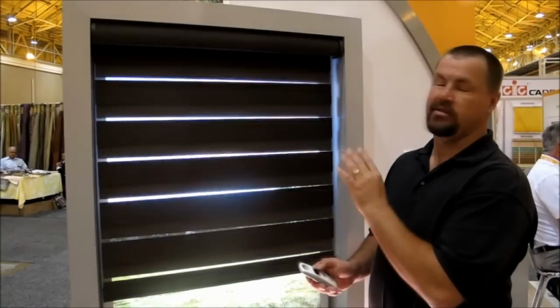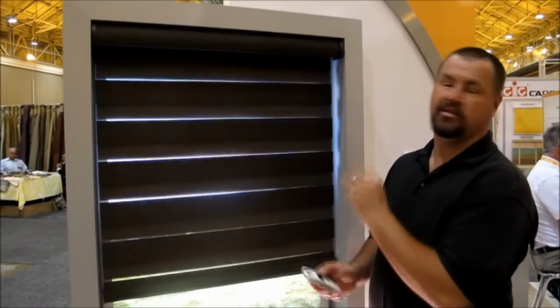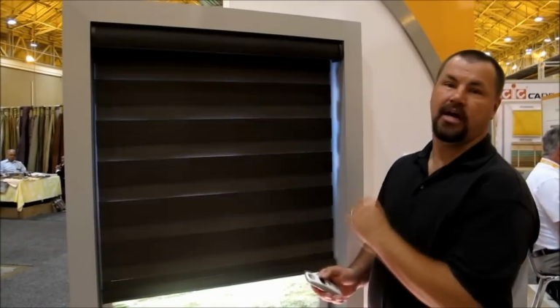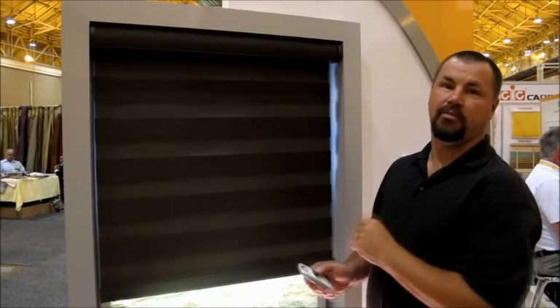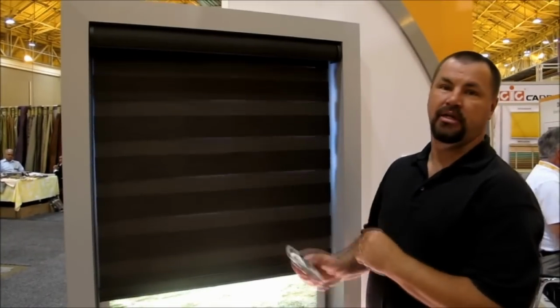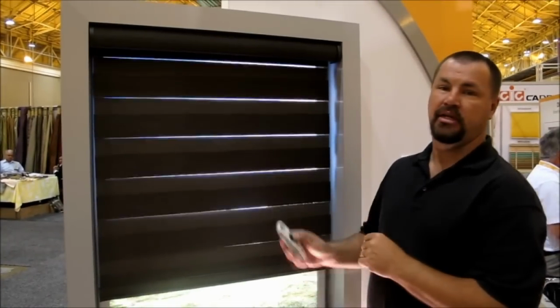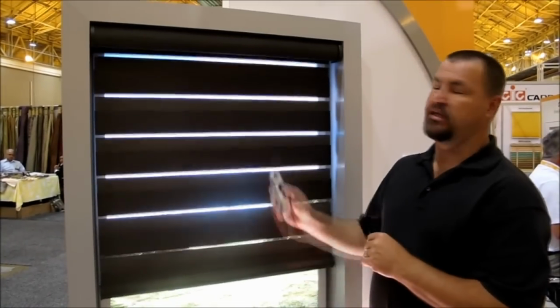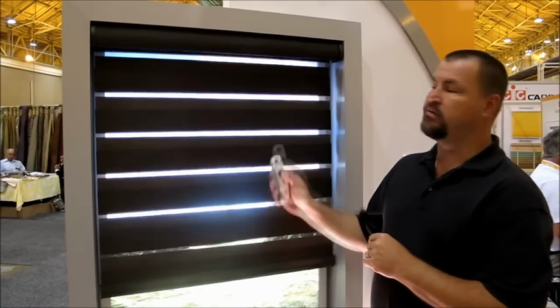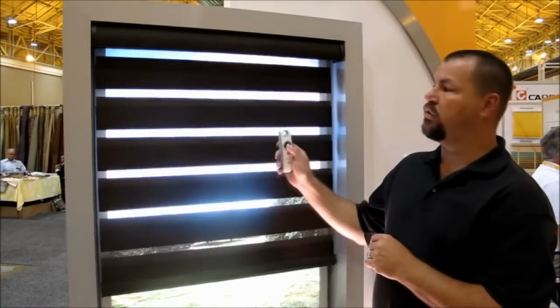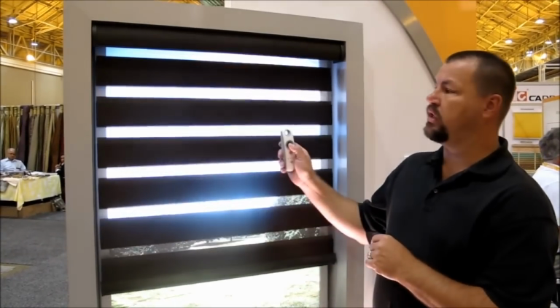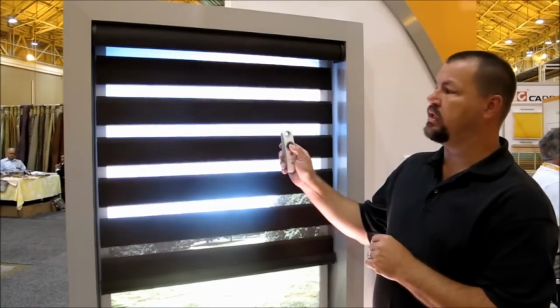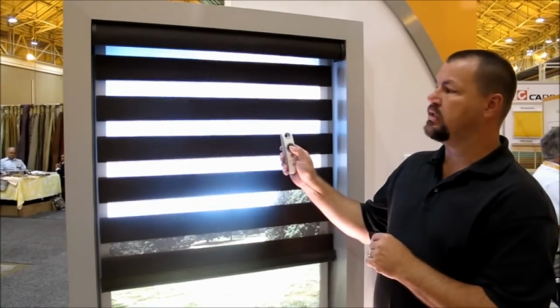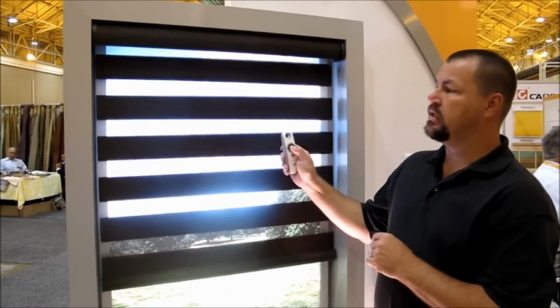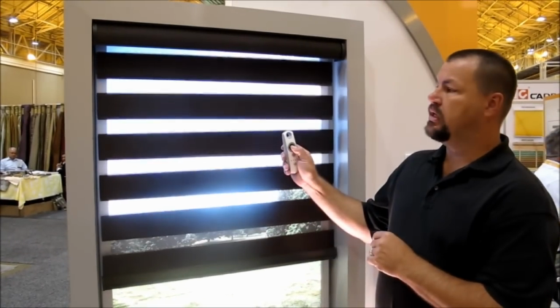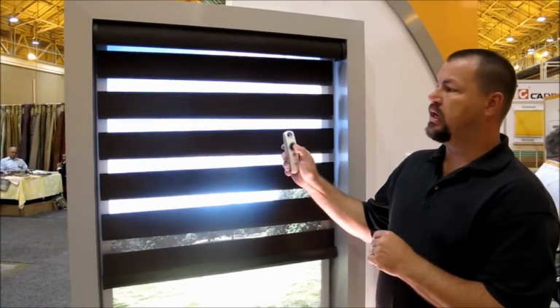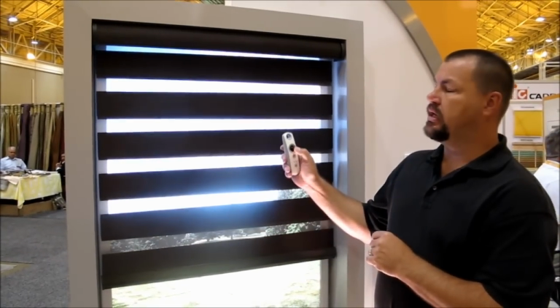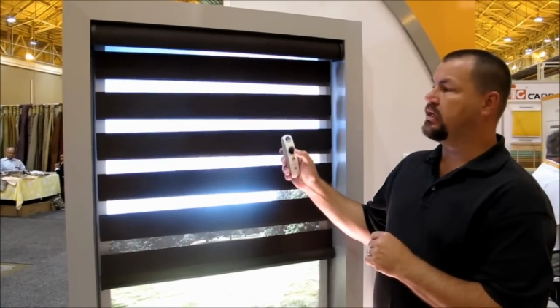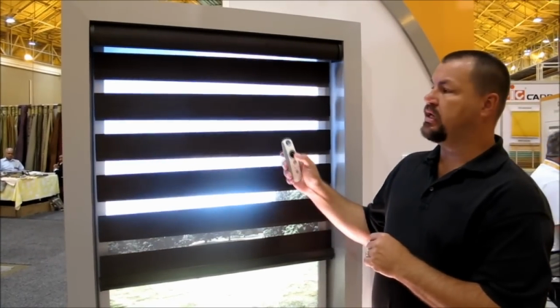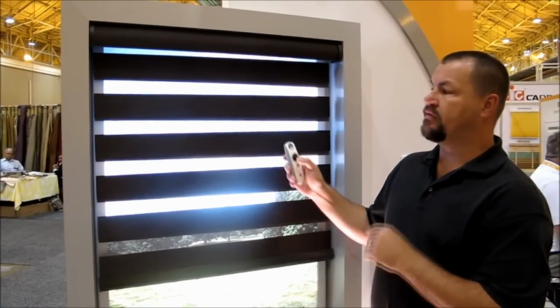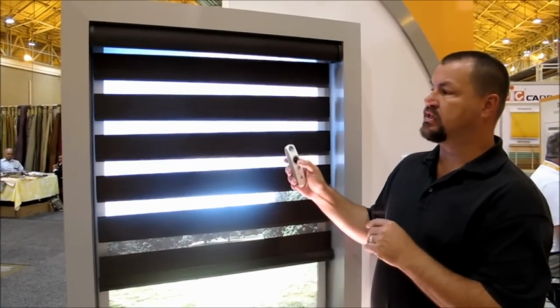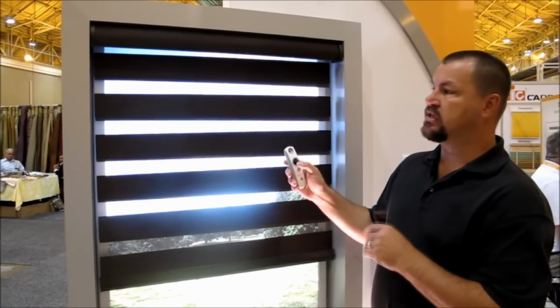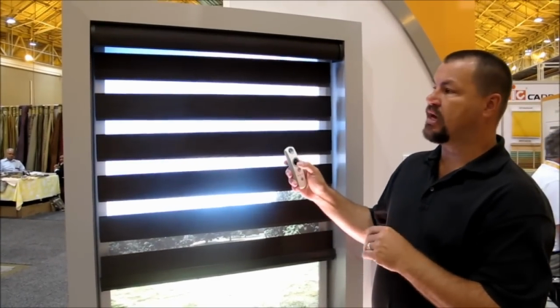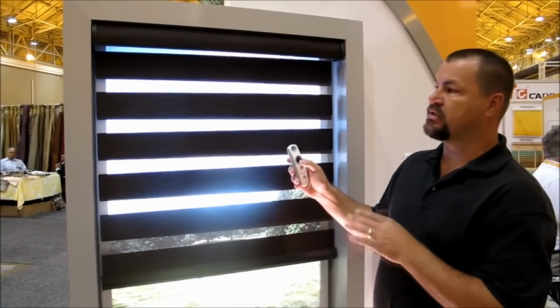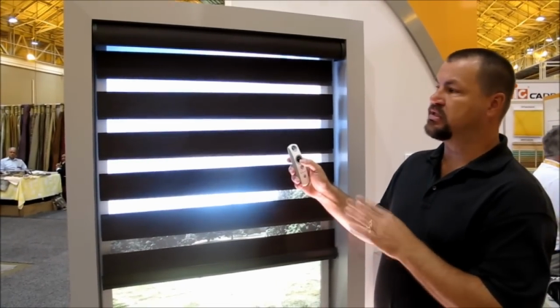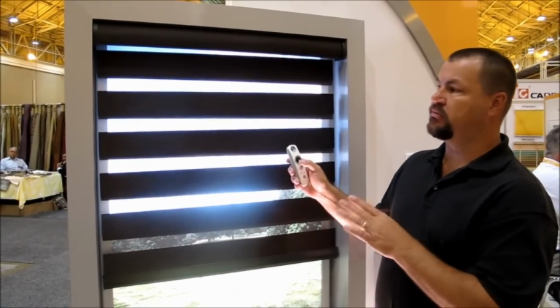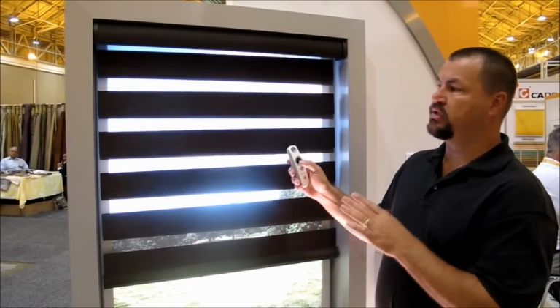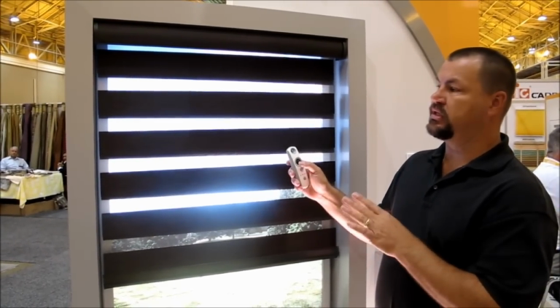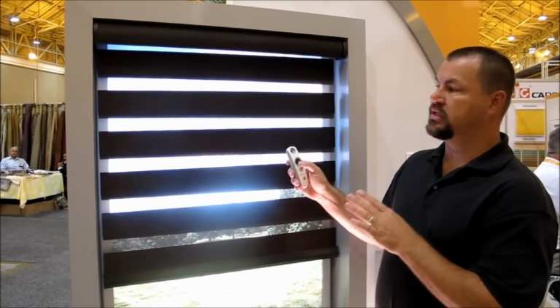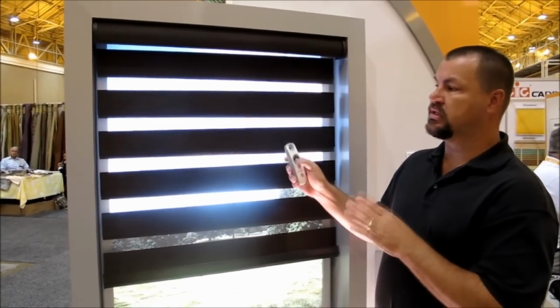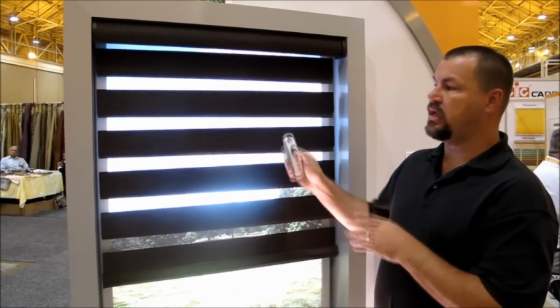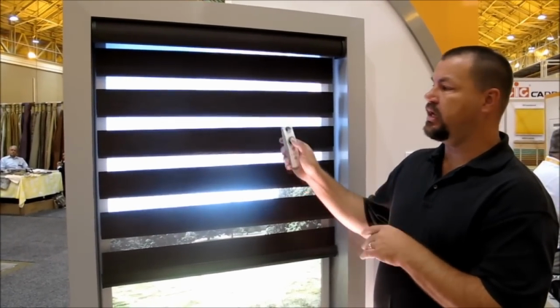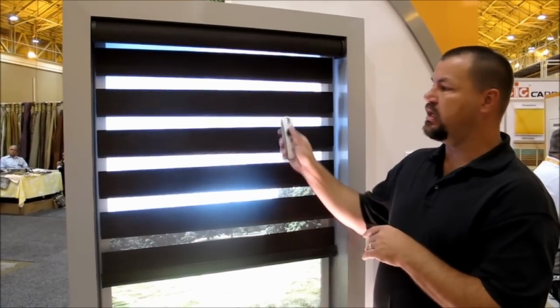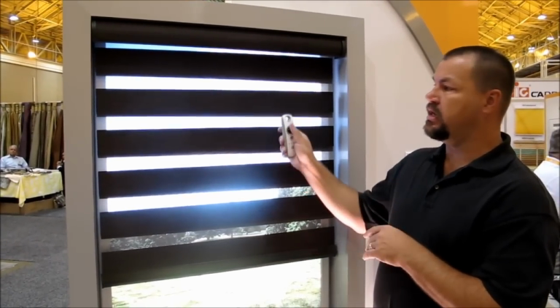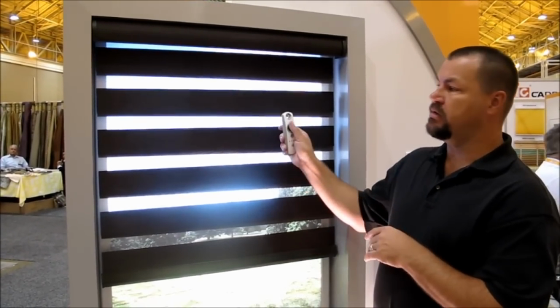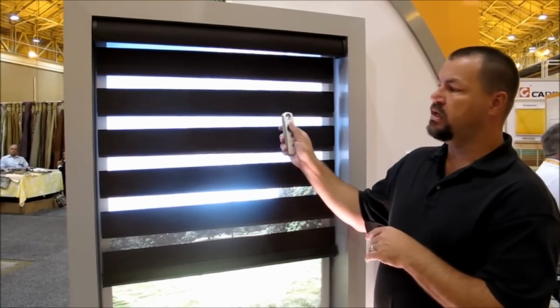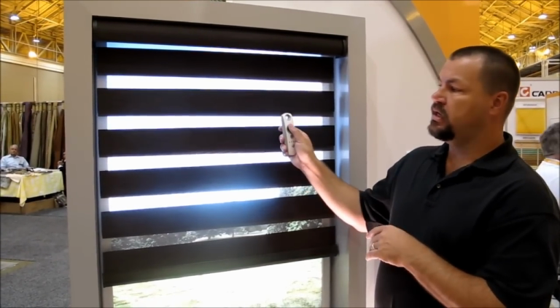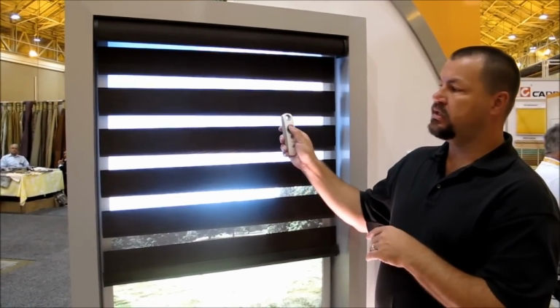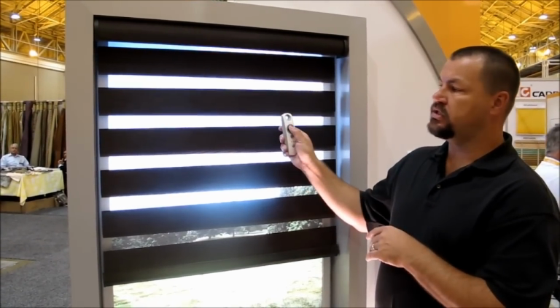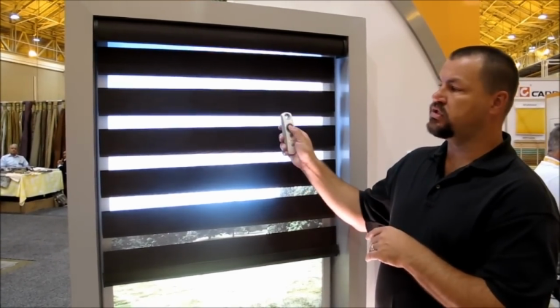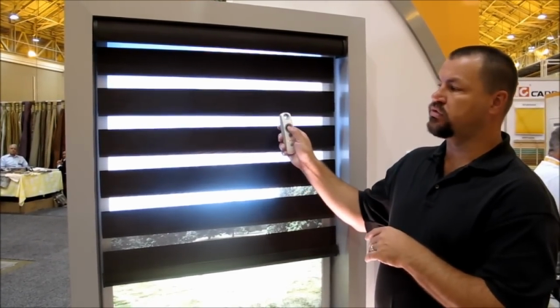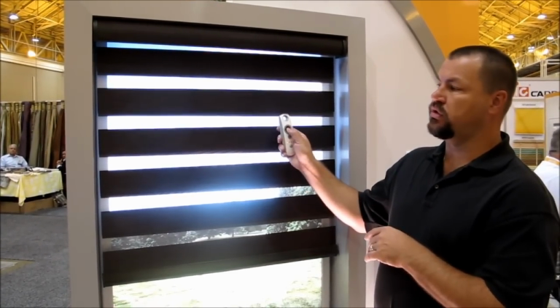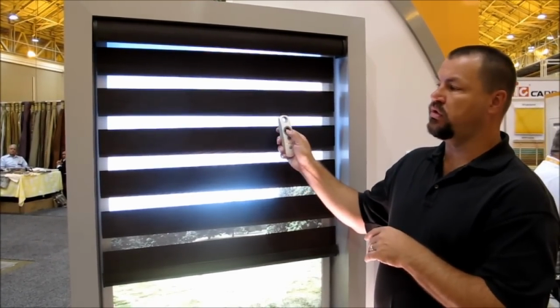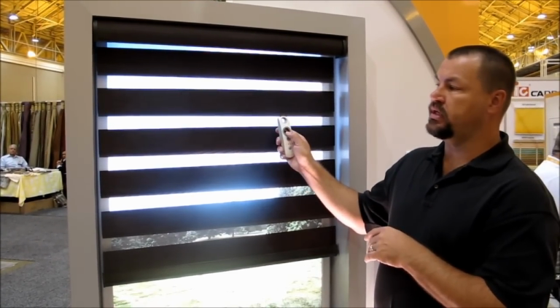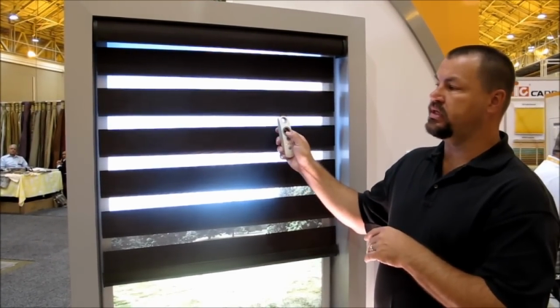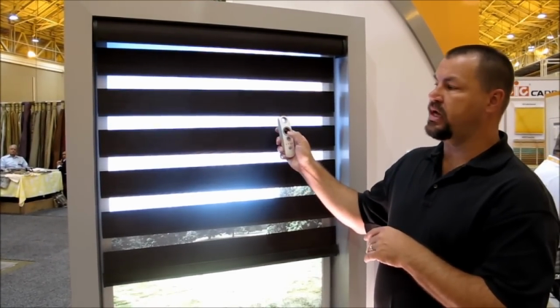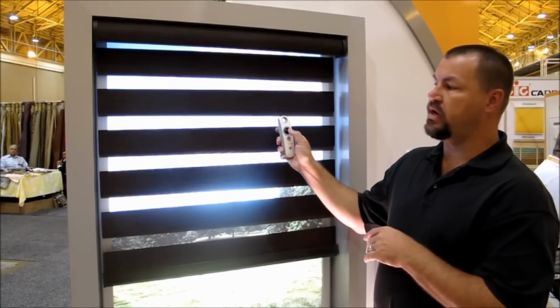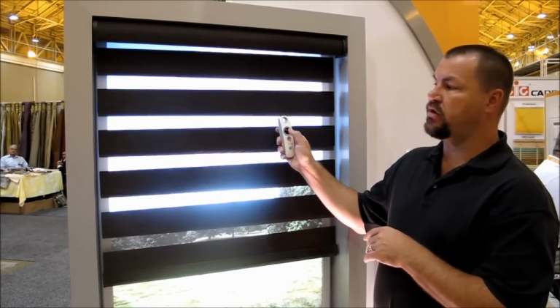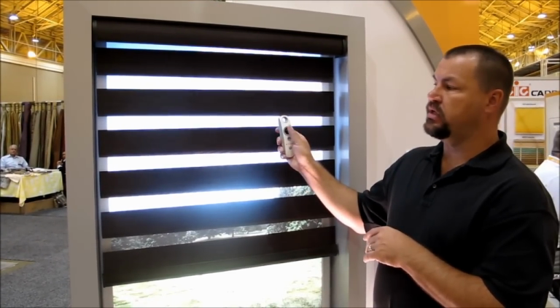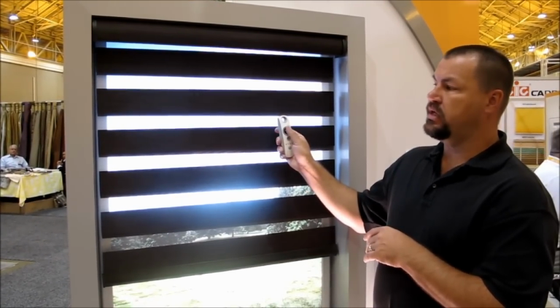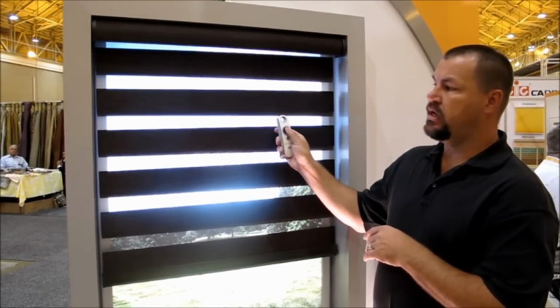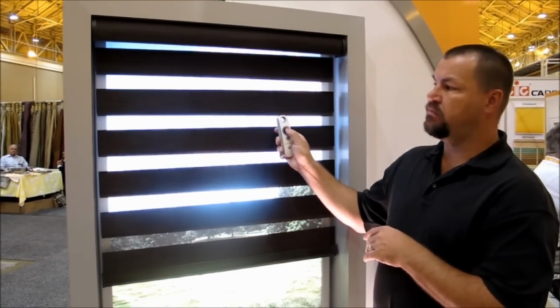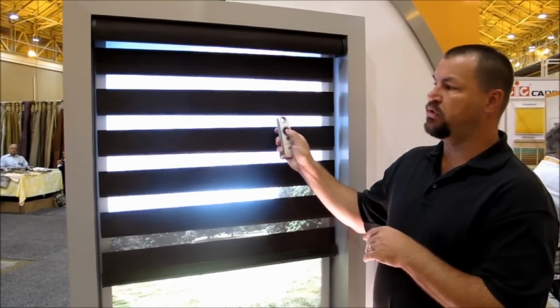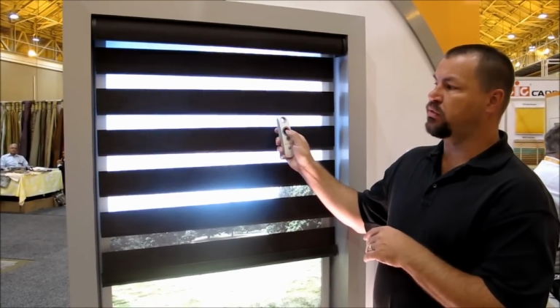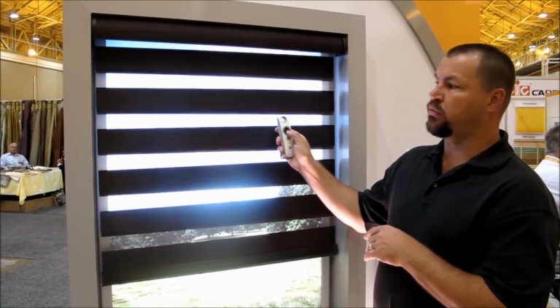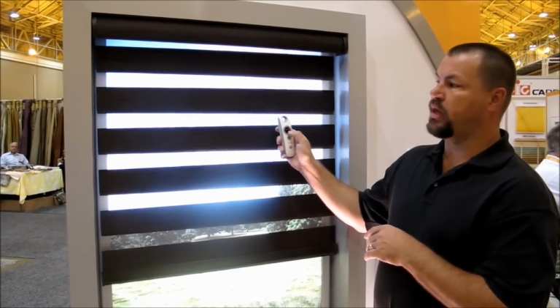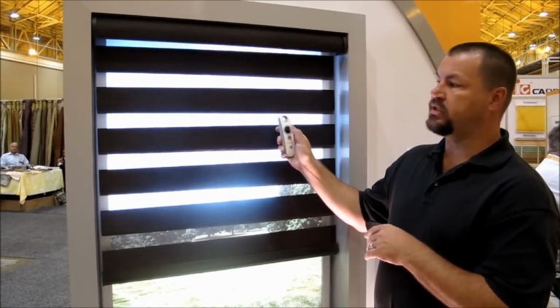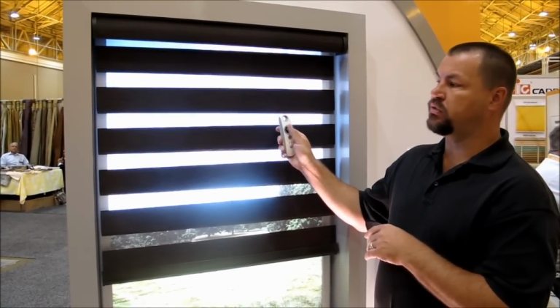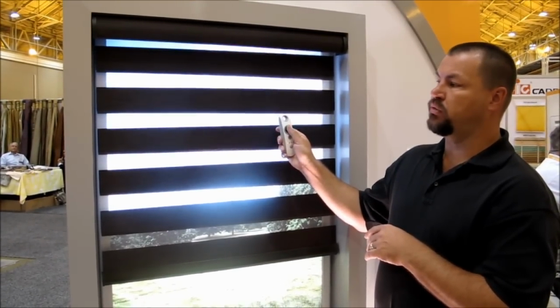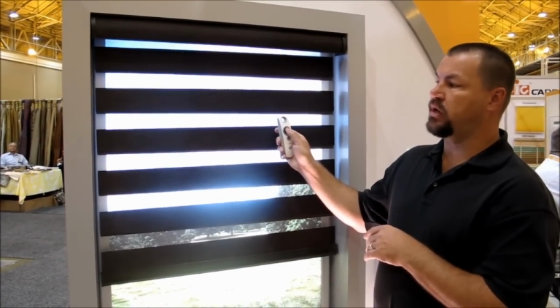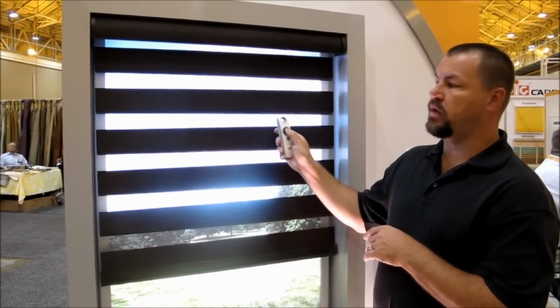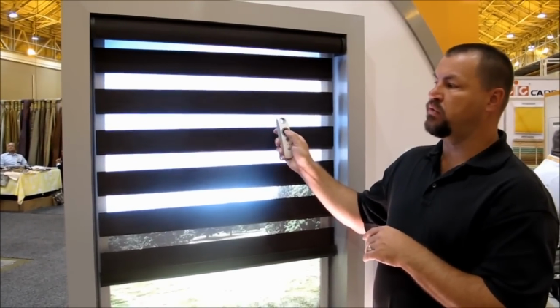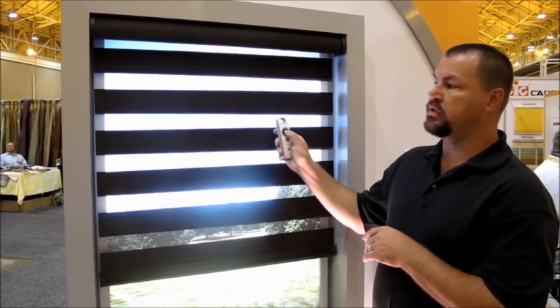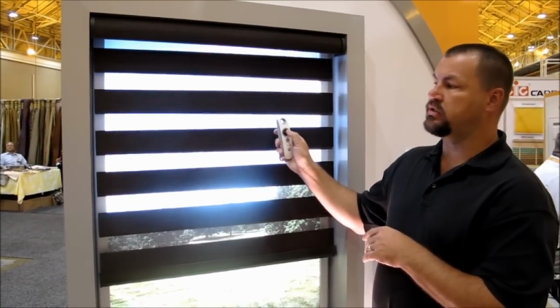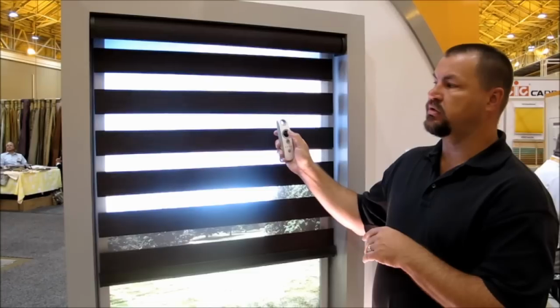I can stop it at any point, and if I stop it somewhere that doesn't line up, I just scroll it down and put it right to where I want to.